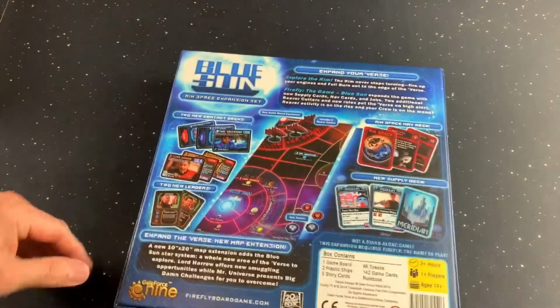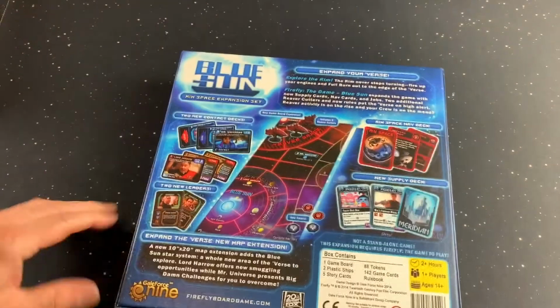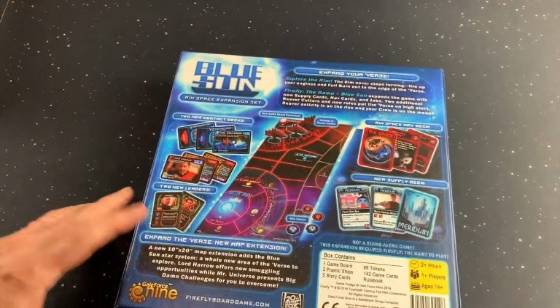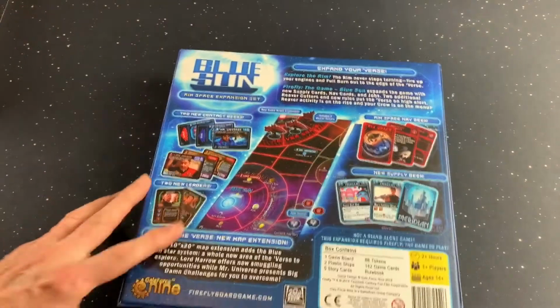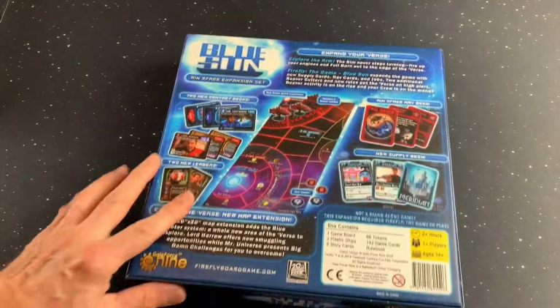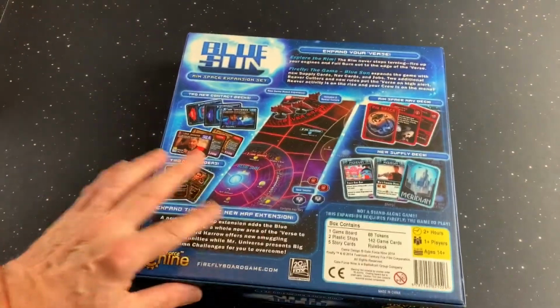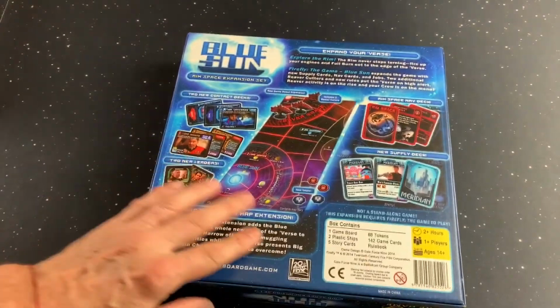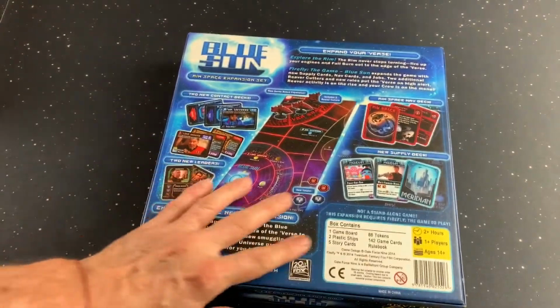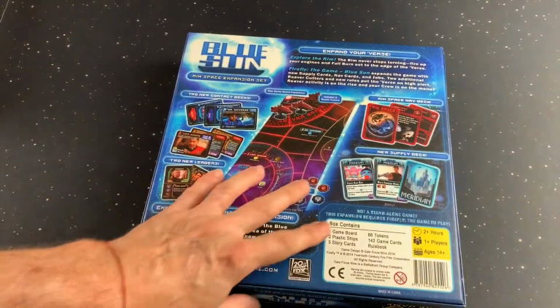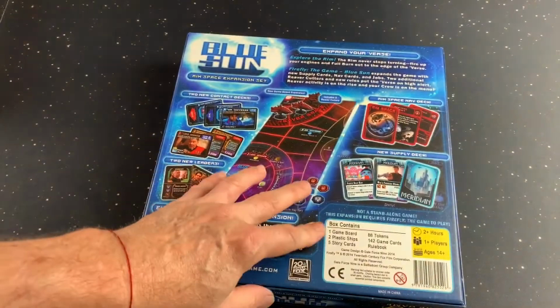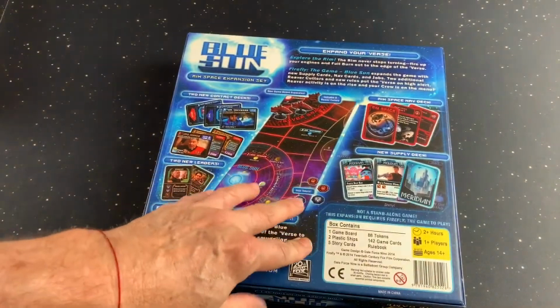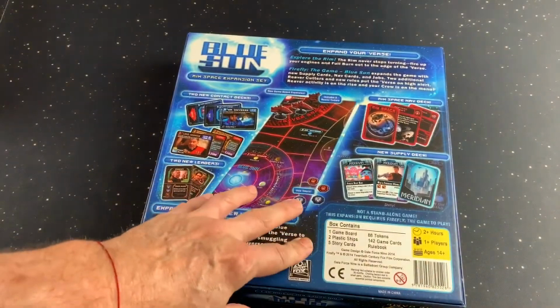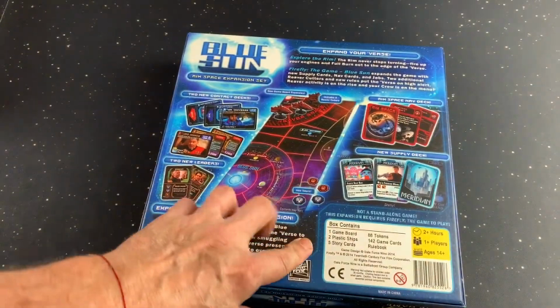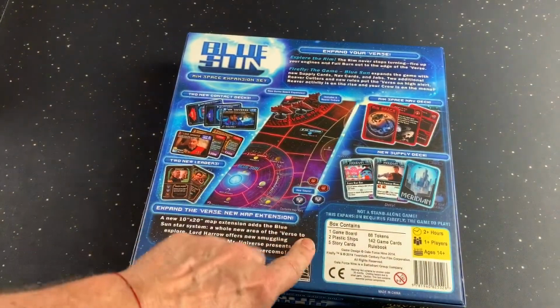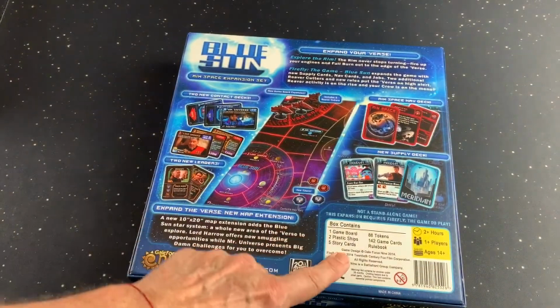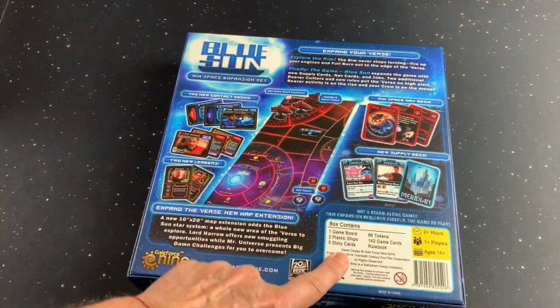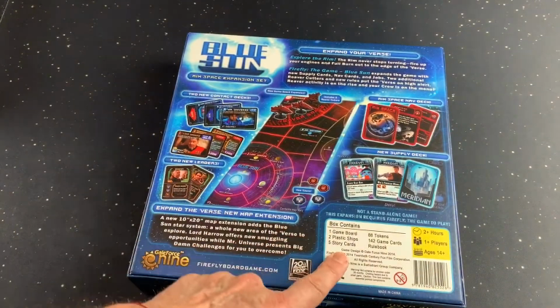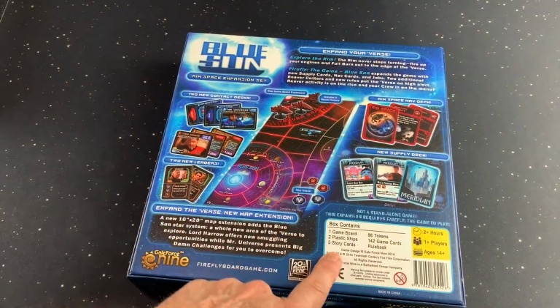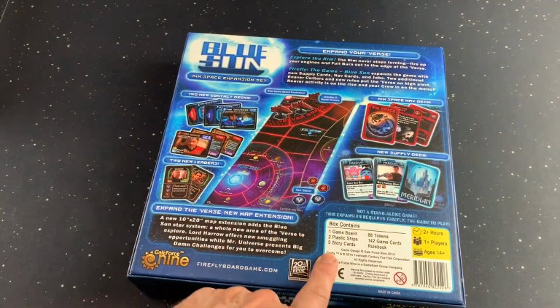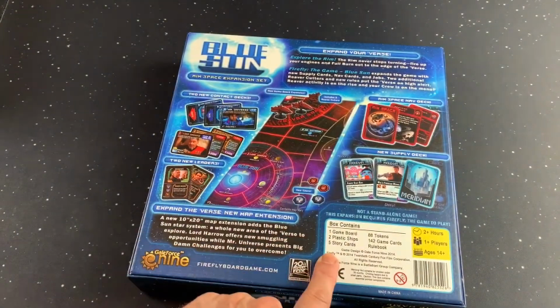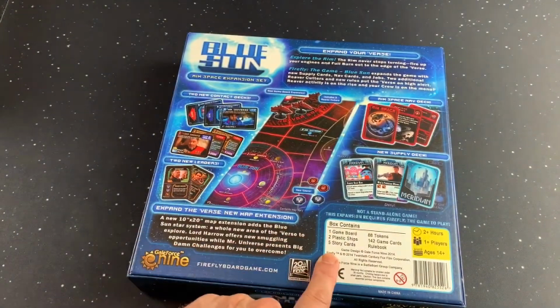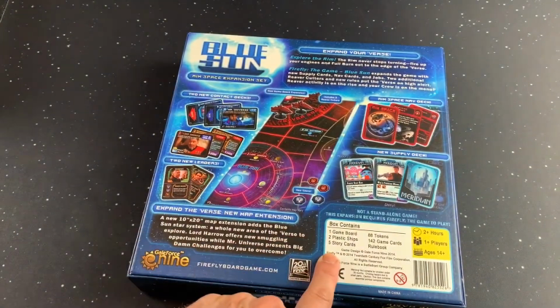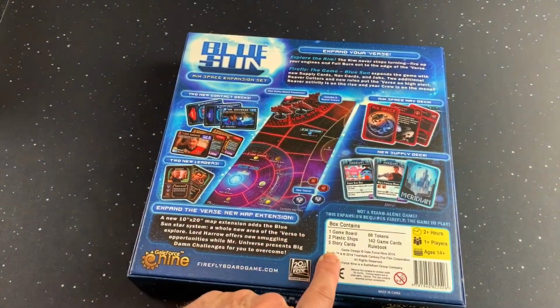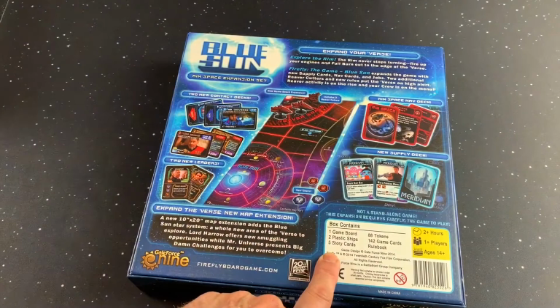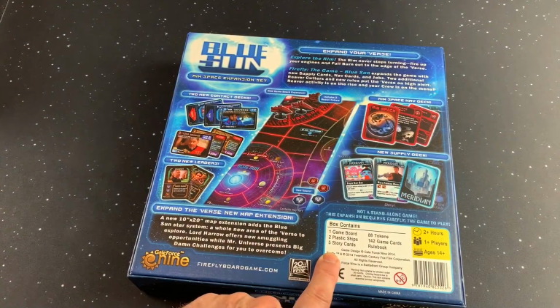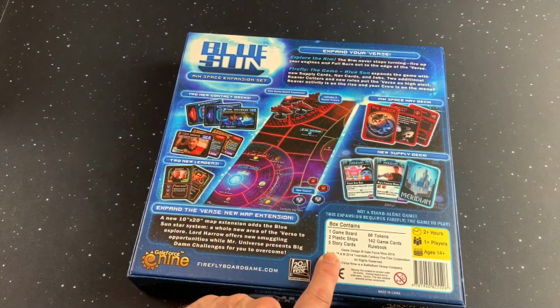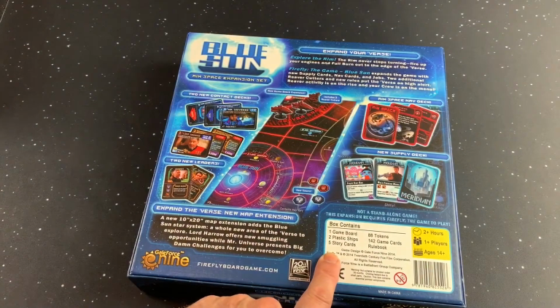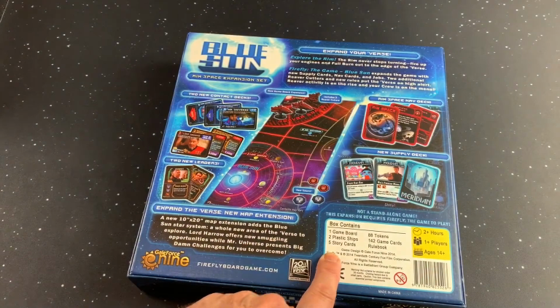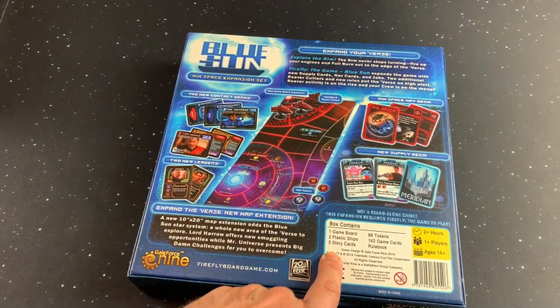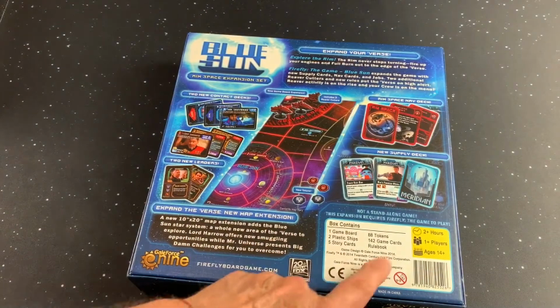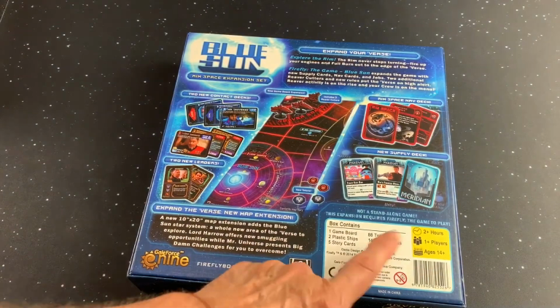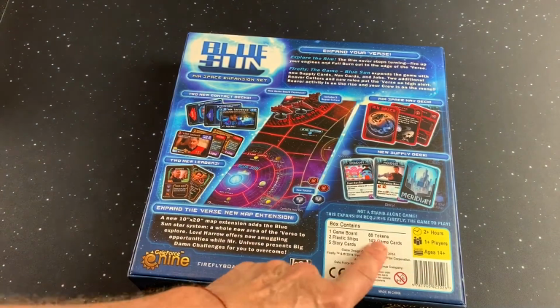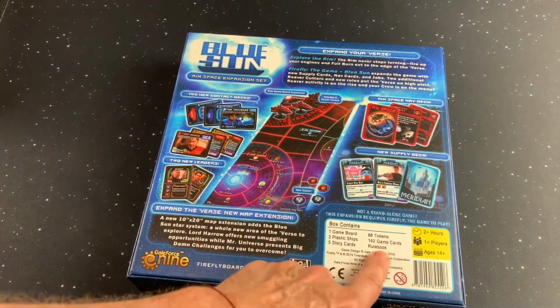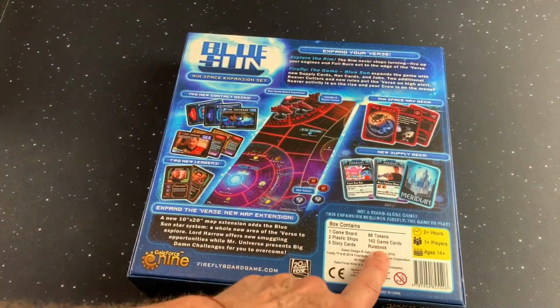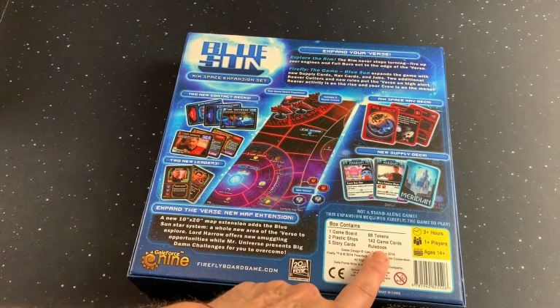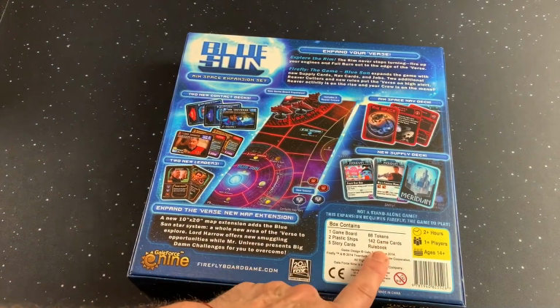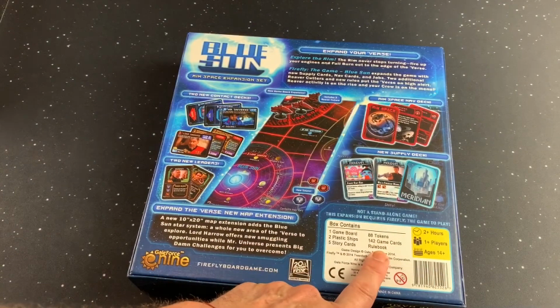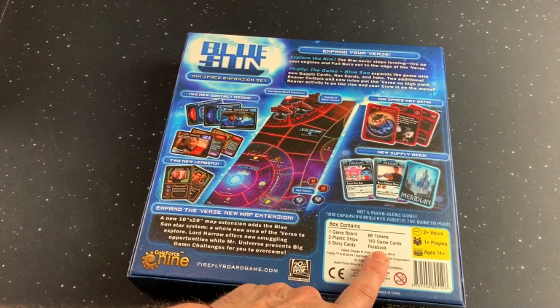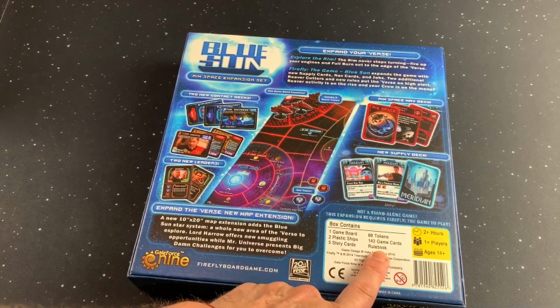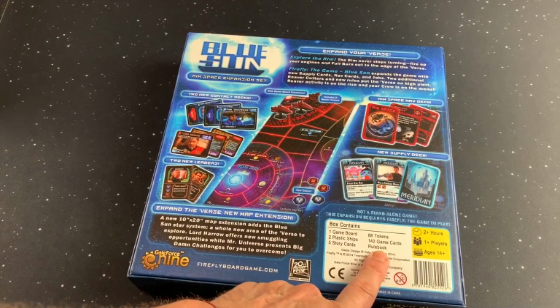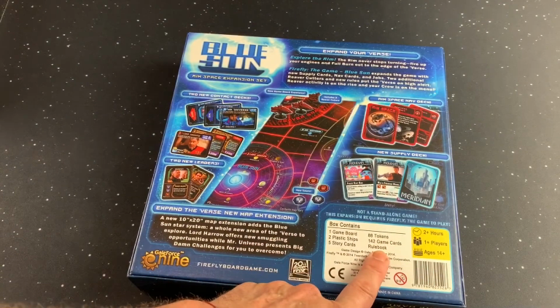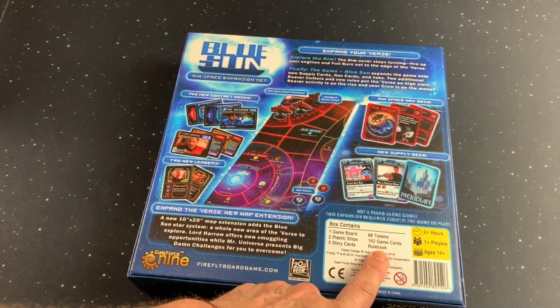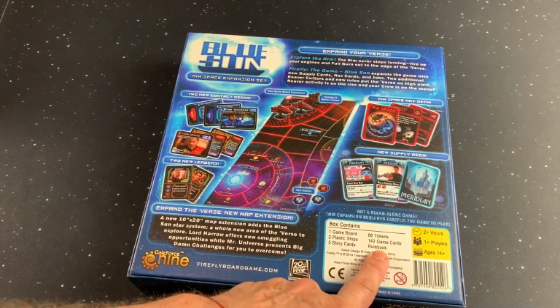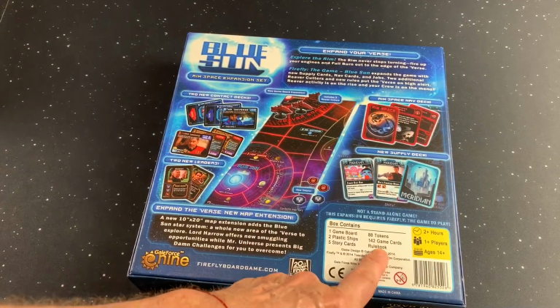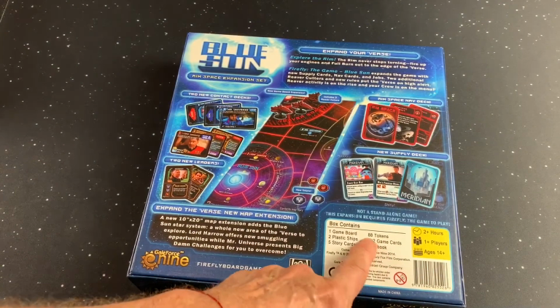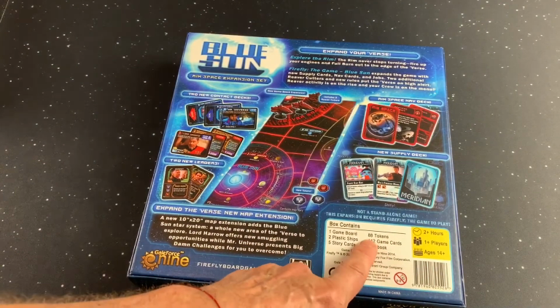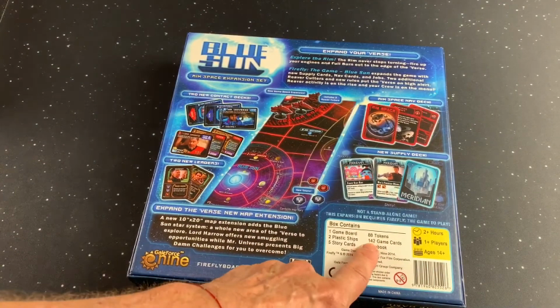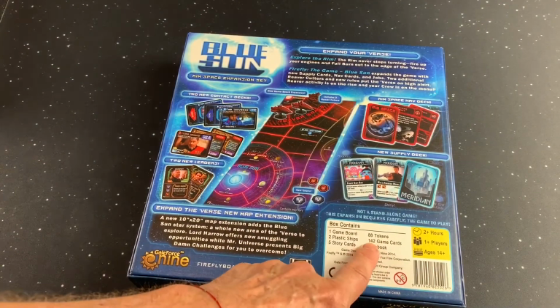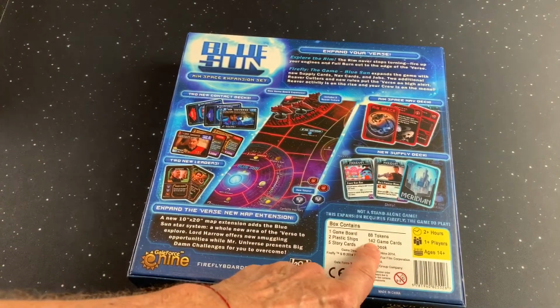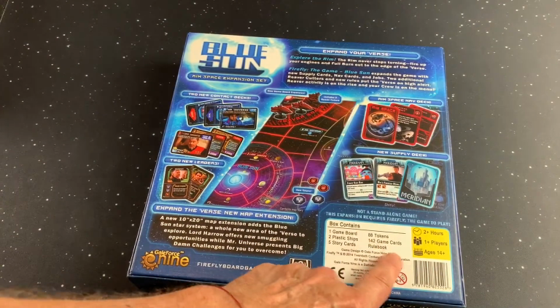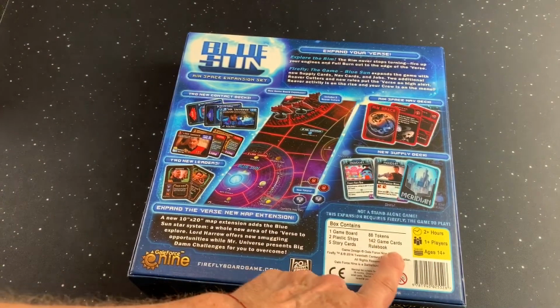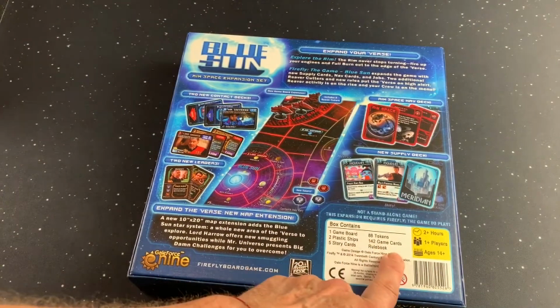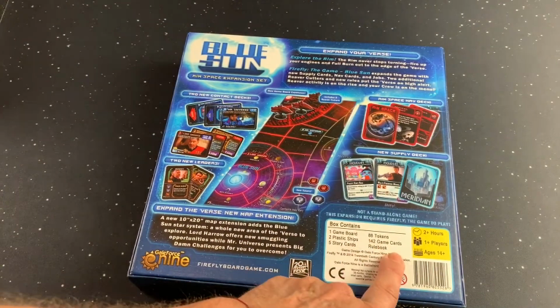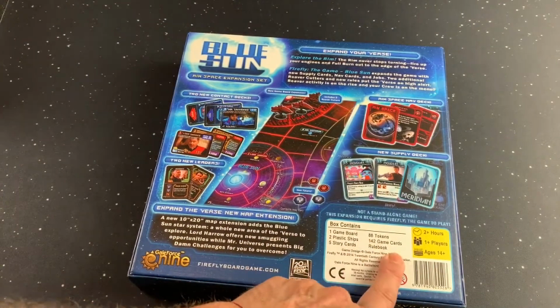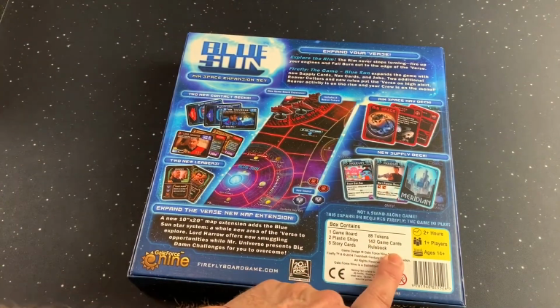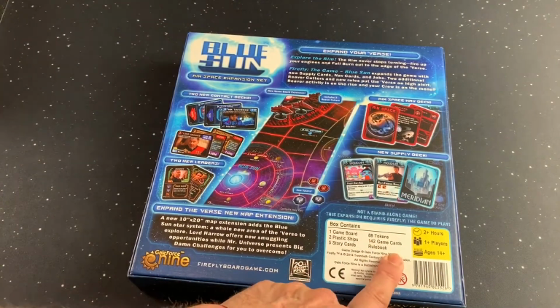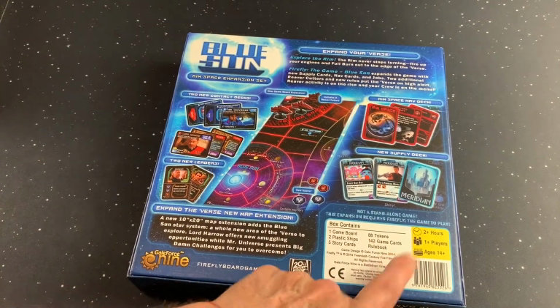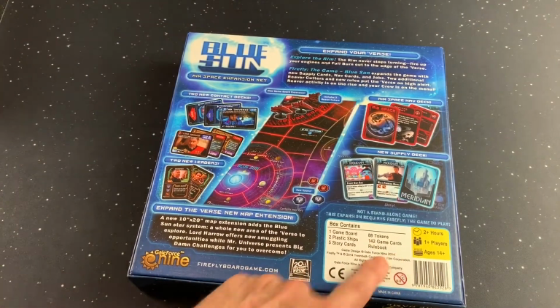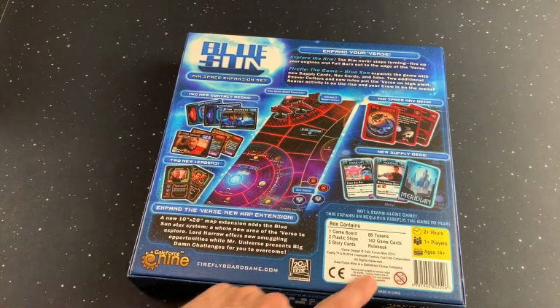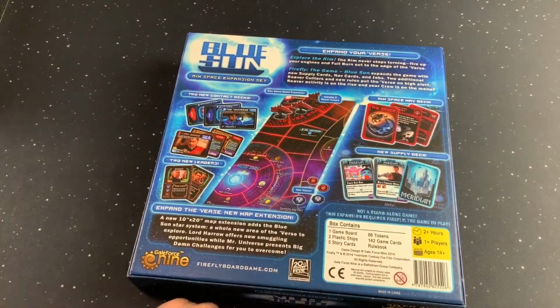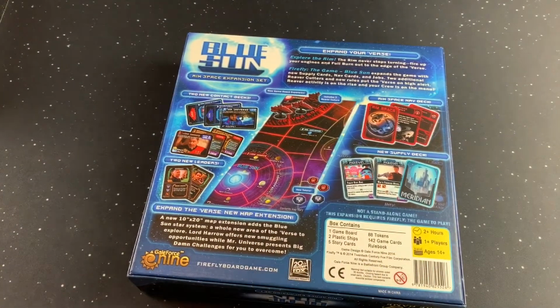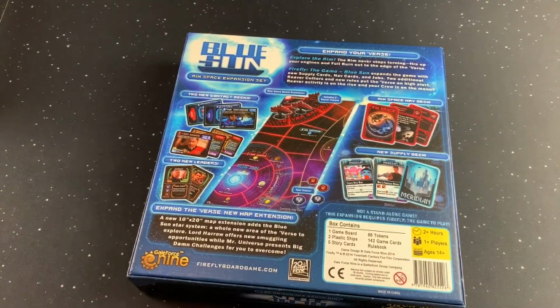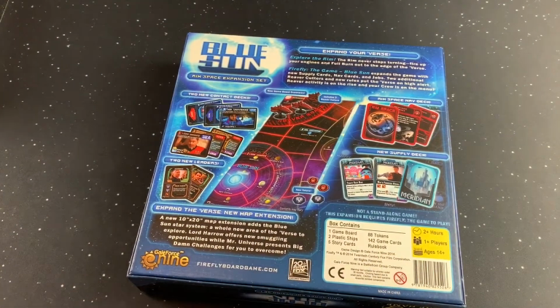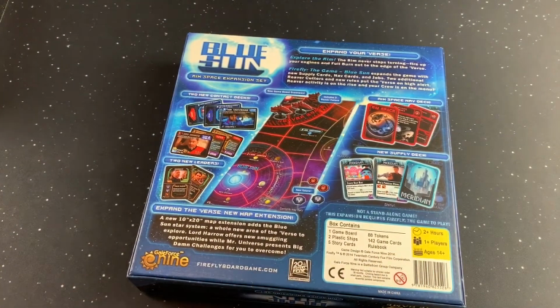We have here: one game board, two plastic ships, five story cards, 88 tokens, 142 game cards, and the rule book.